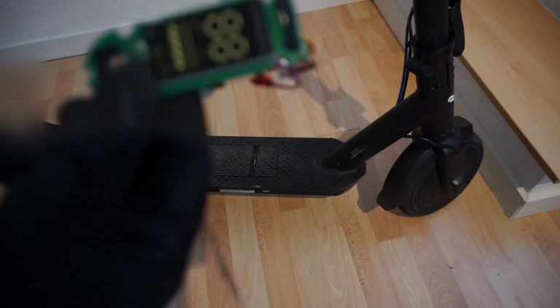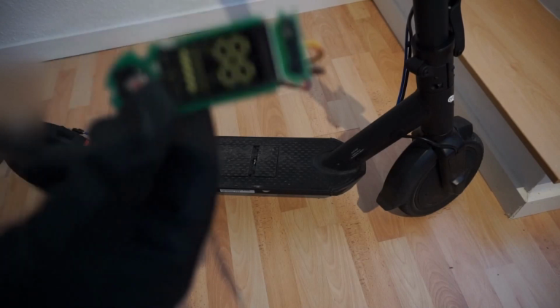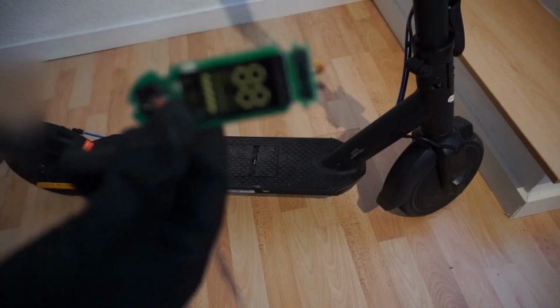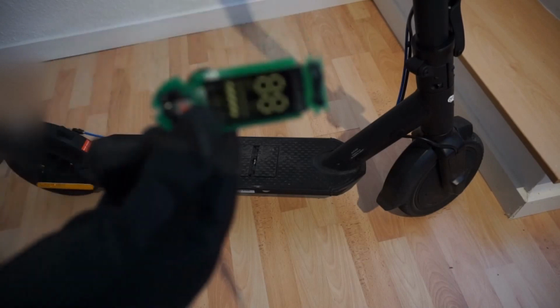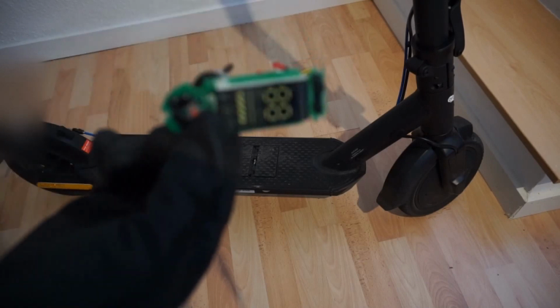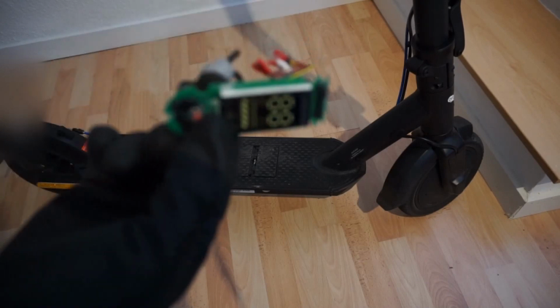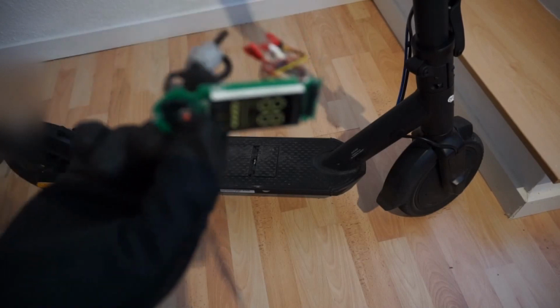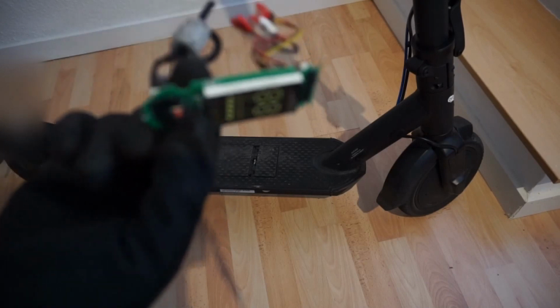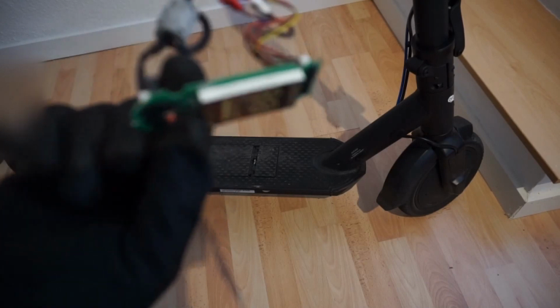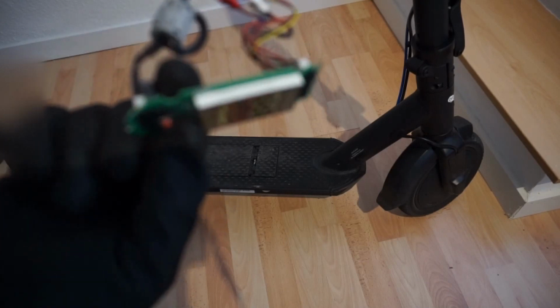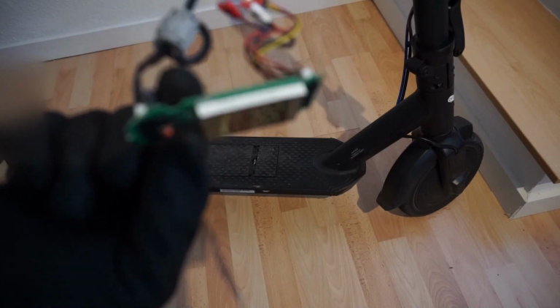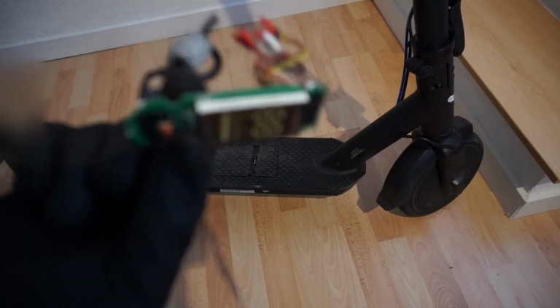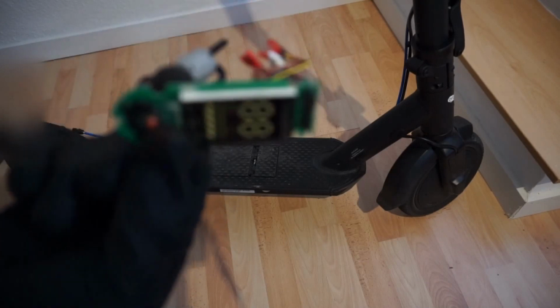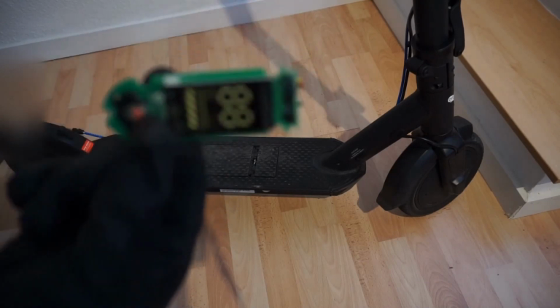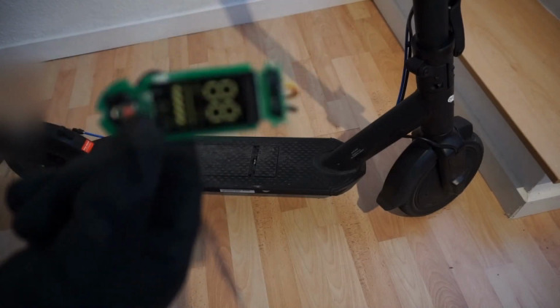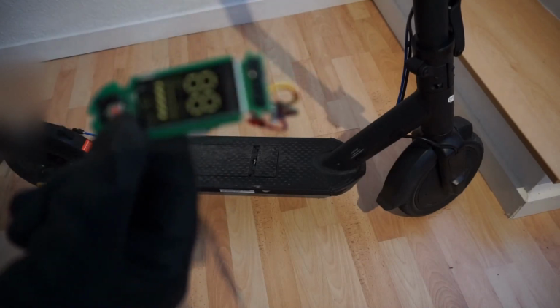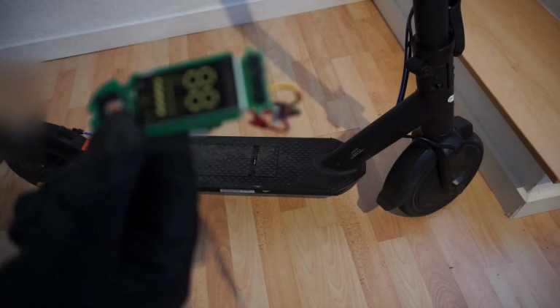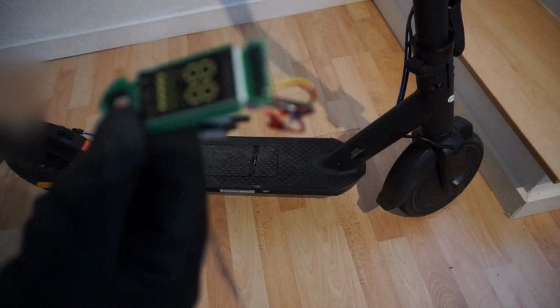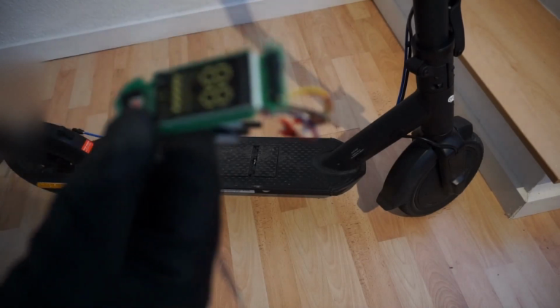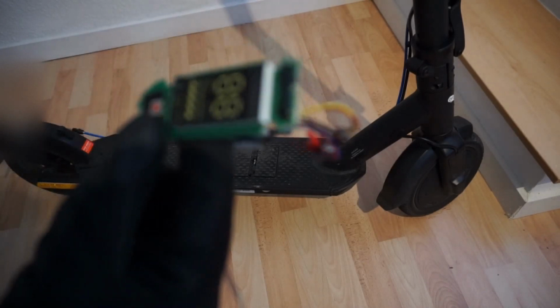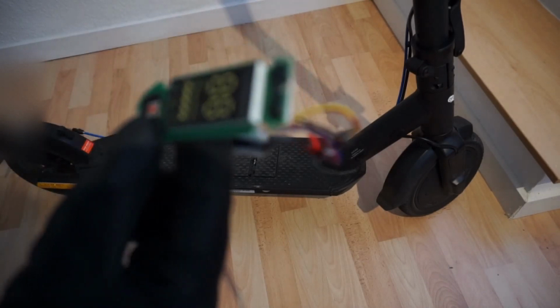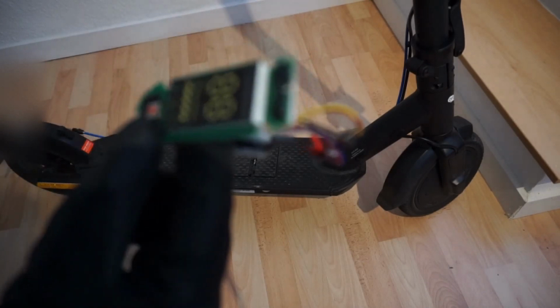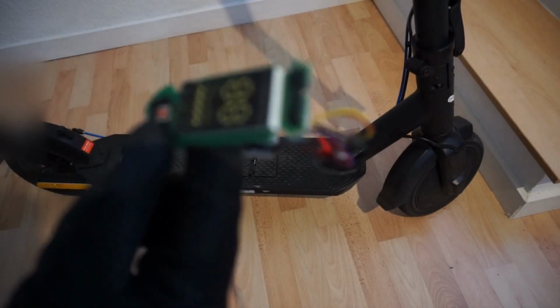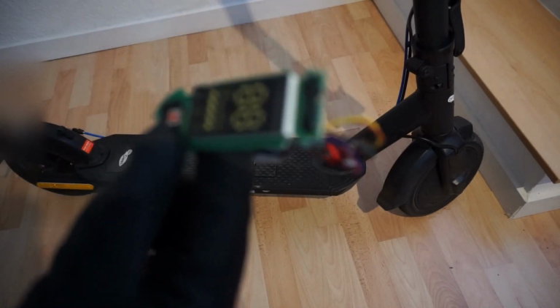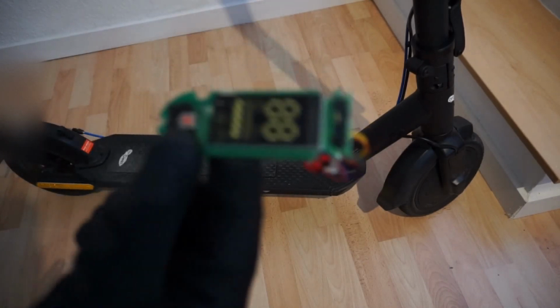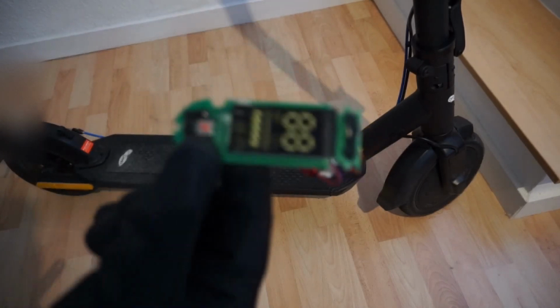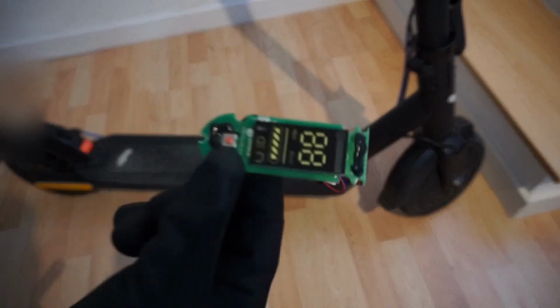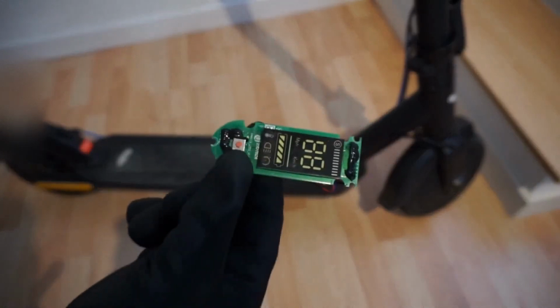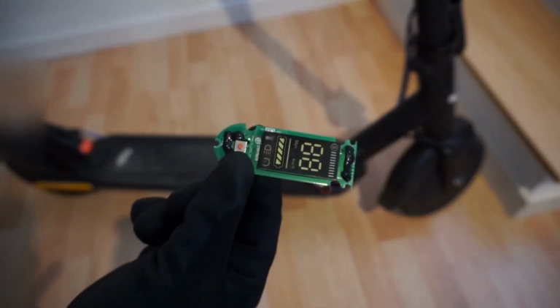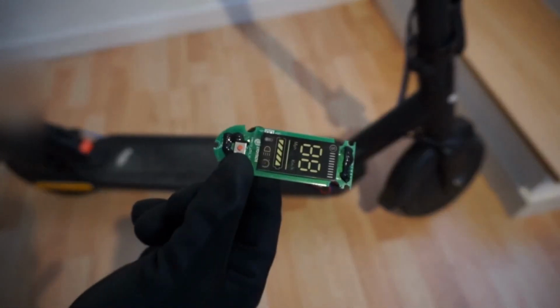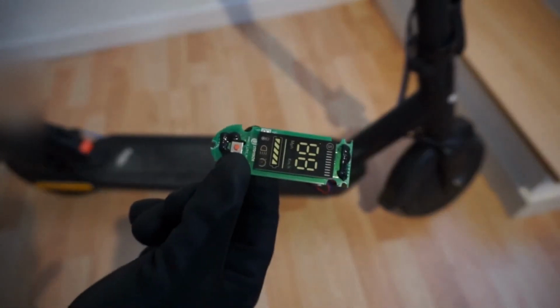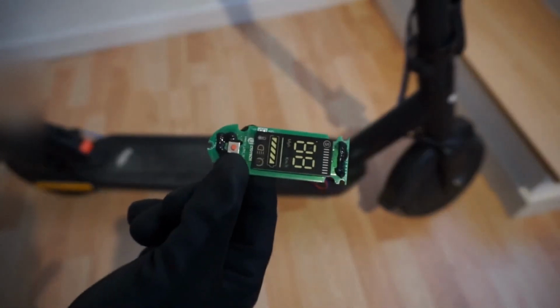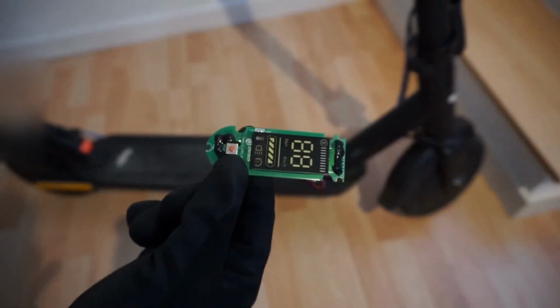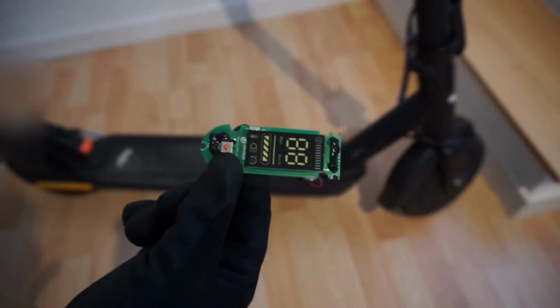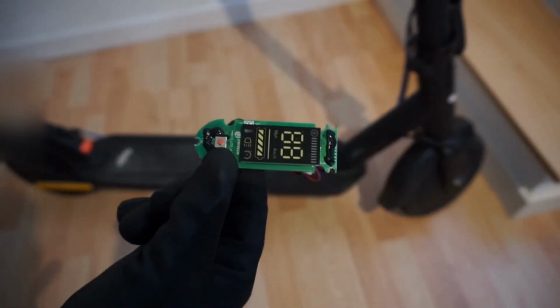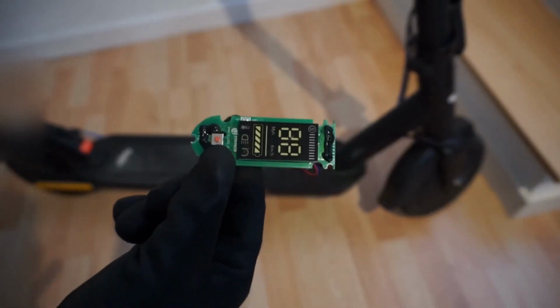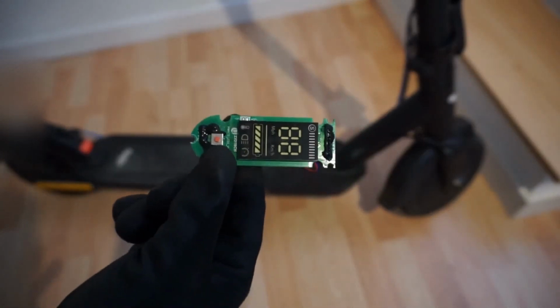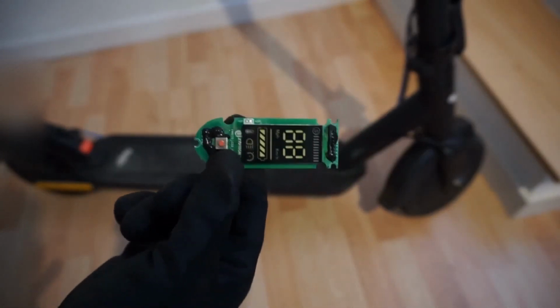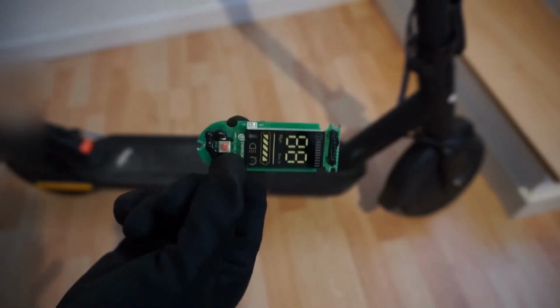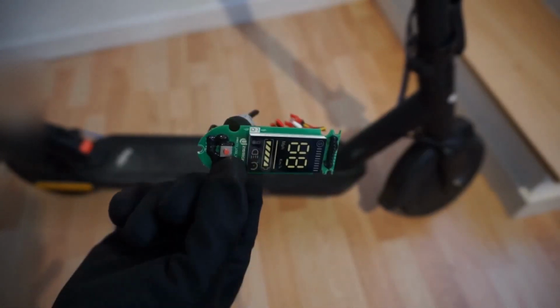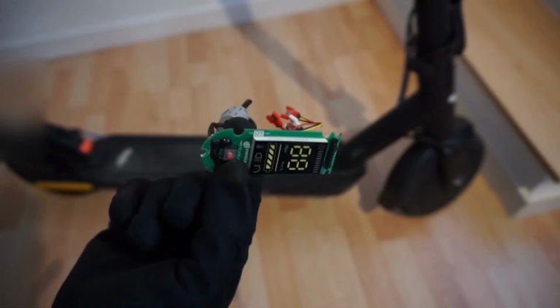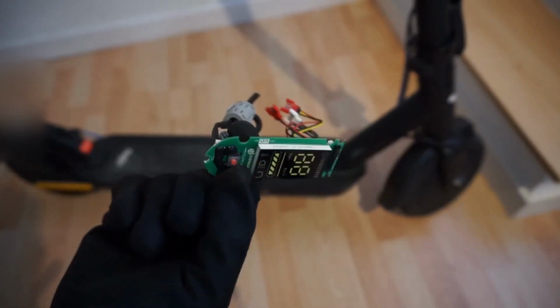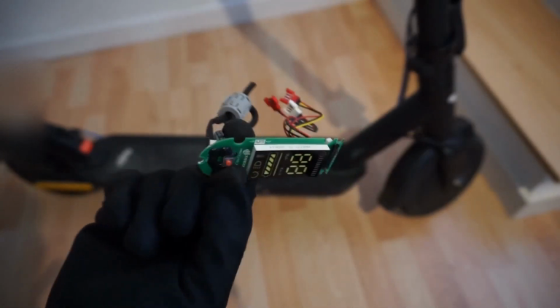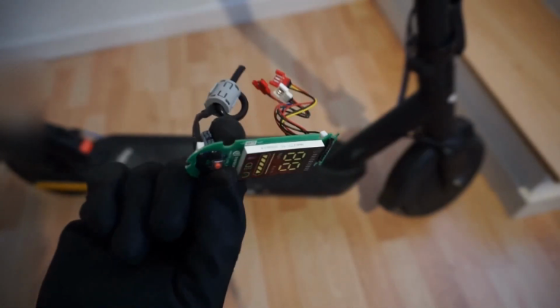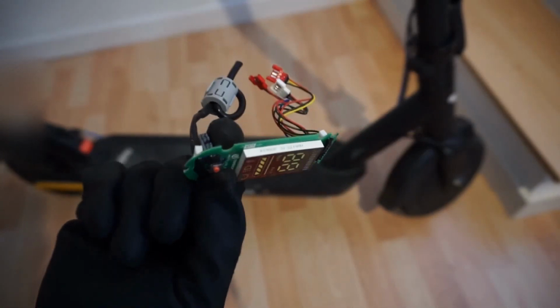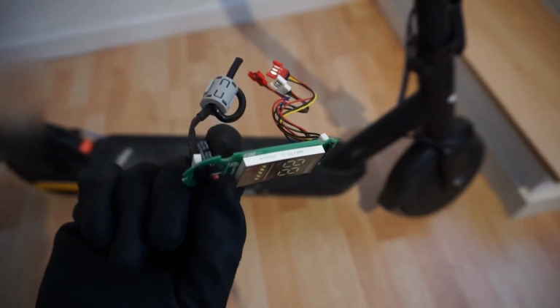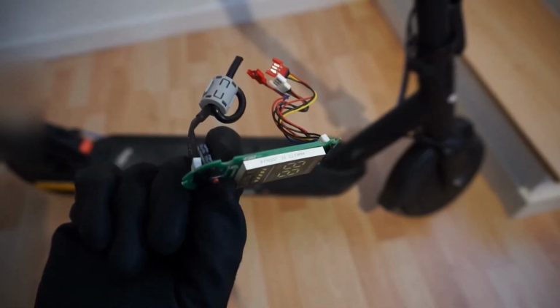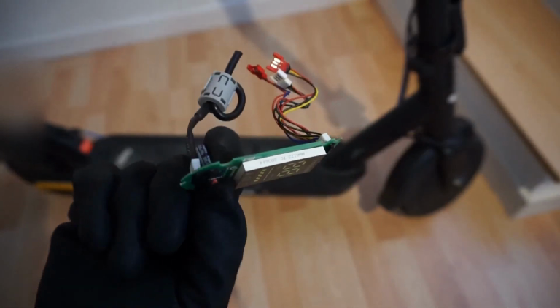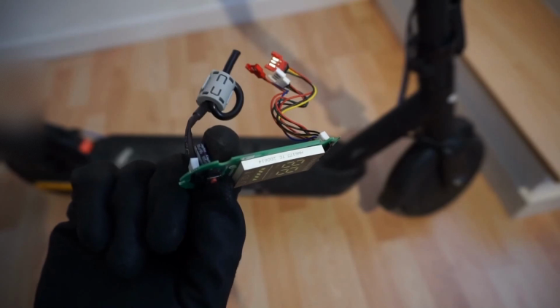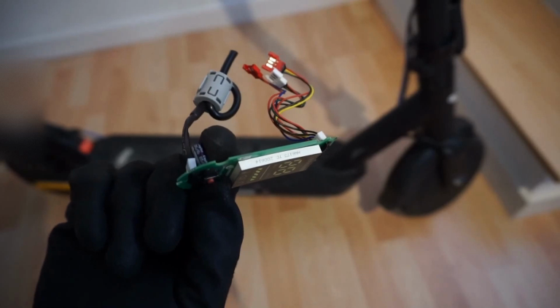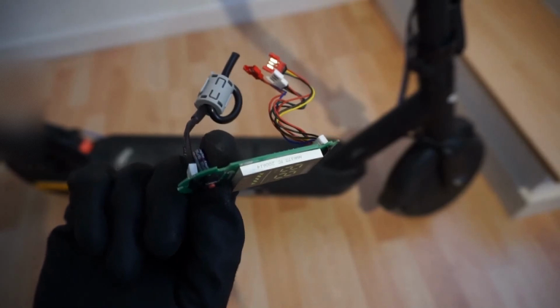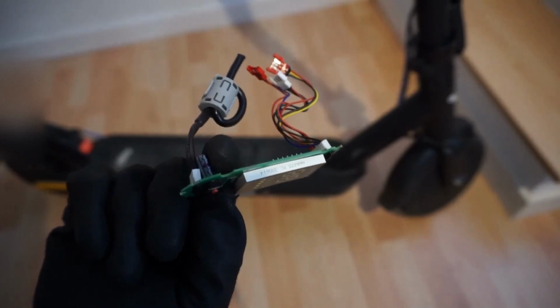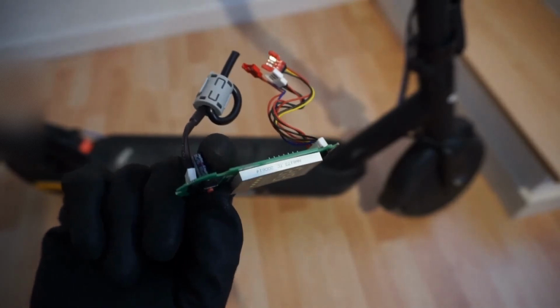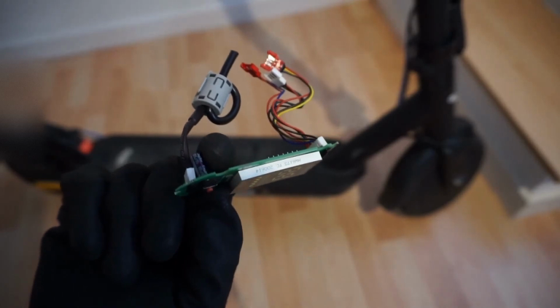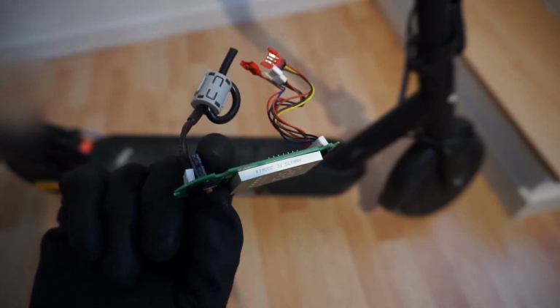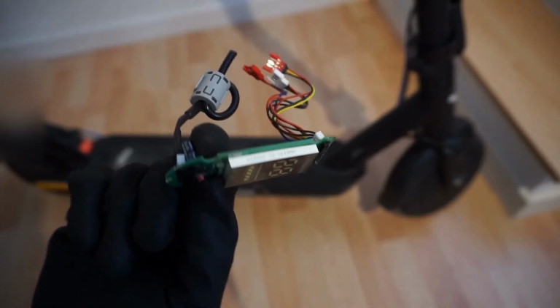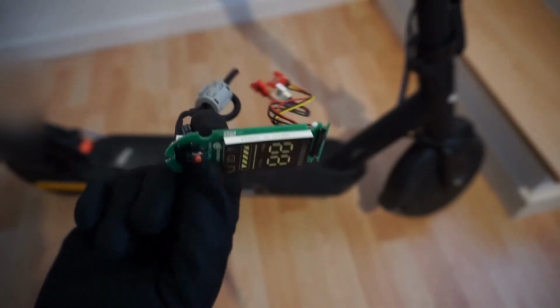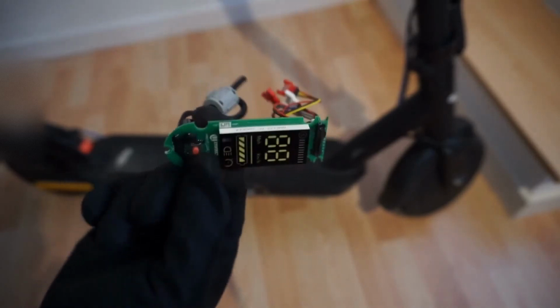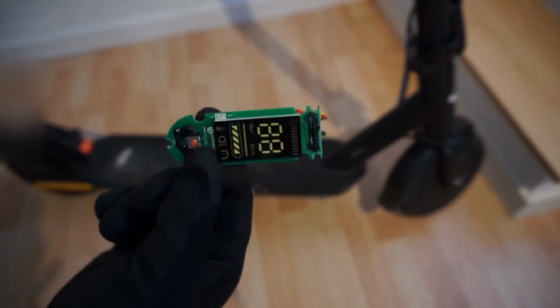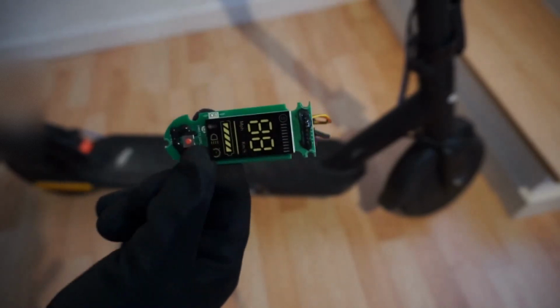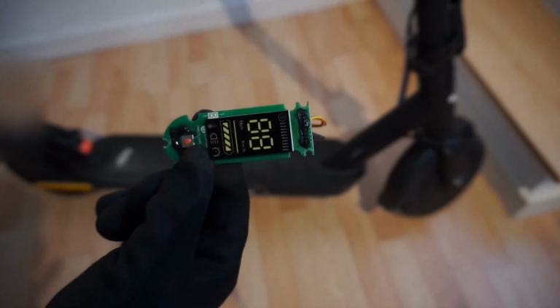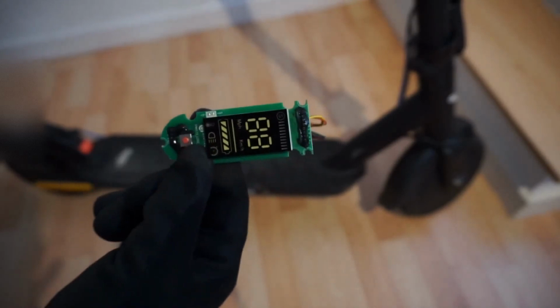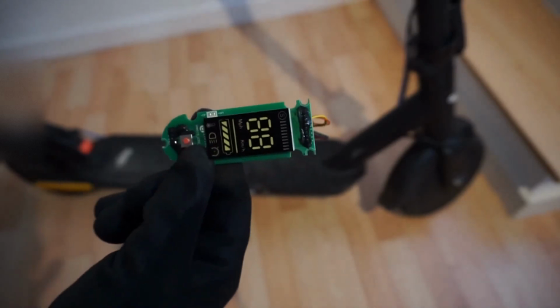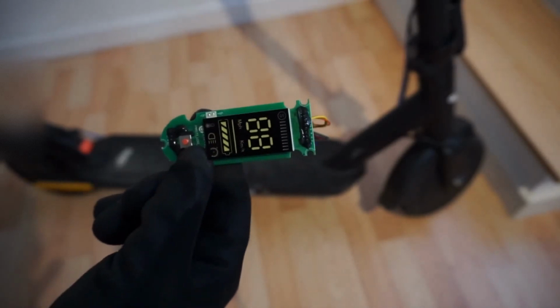The display is optional but it's quite nice because it gives Bluetooth functionality. This is the old part which I pulled out.